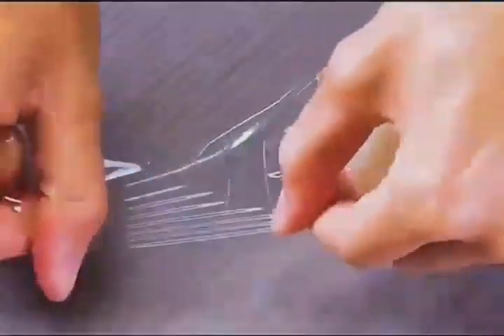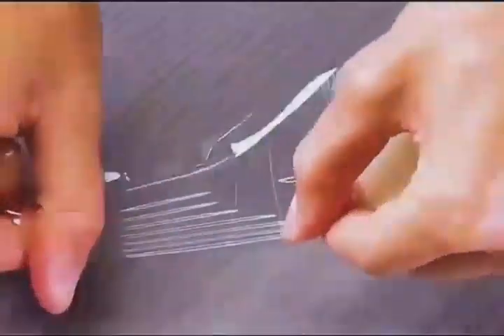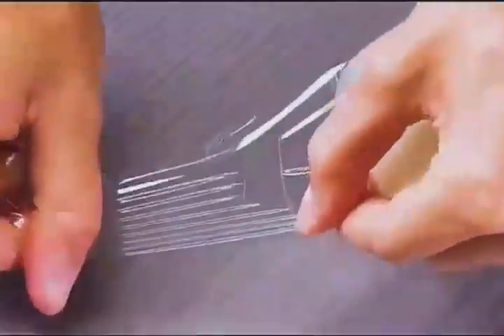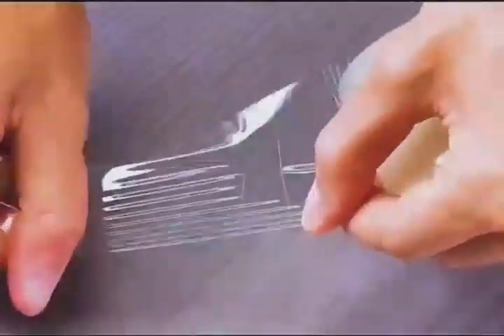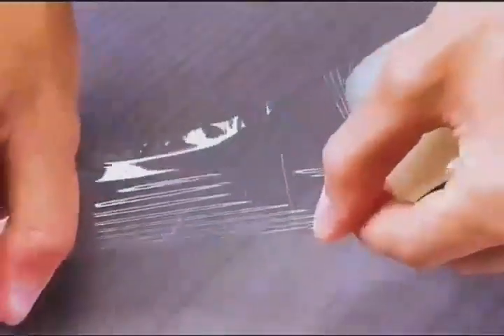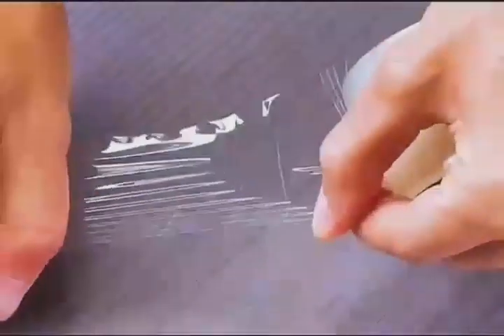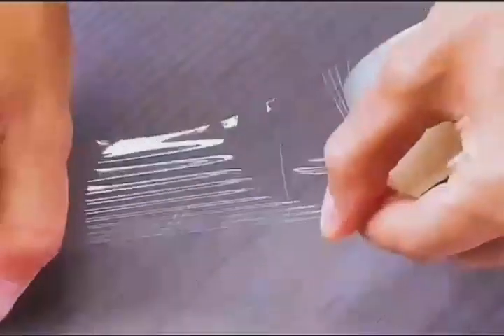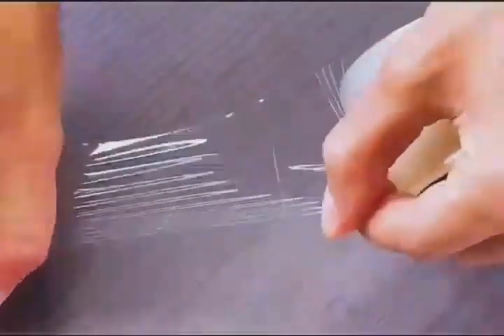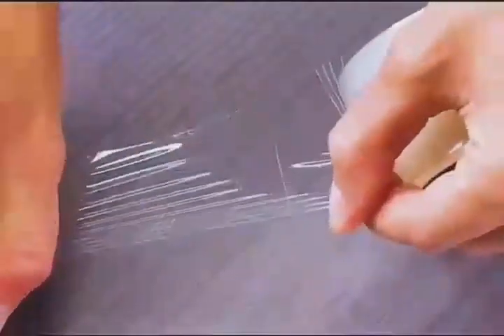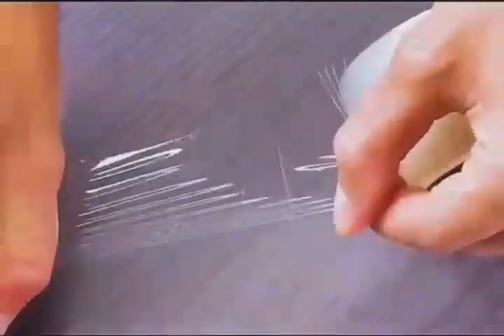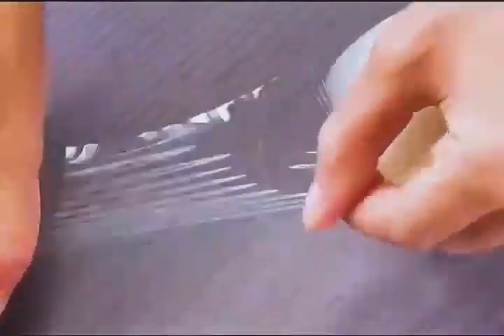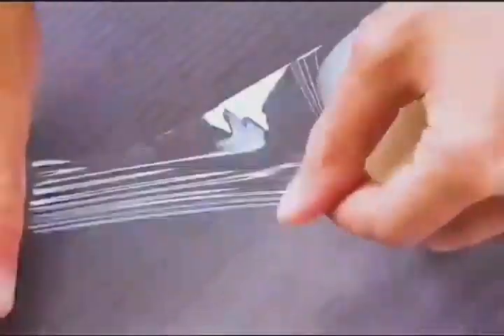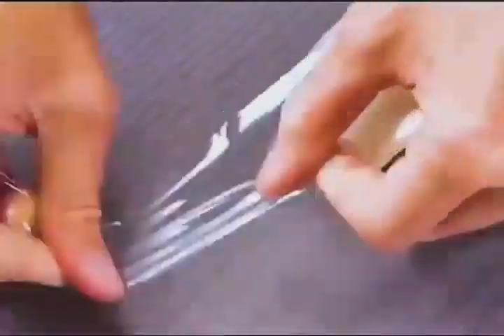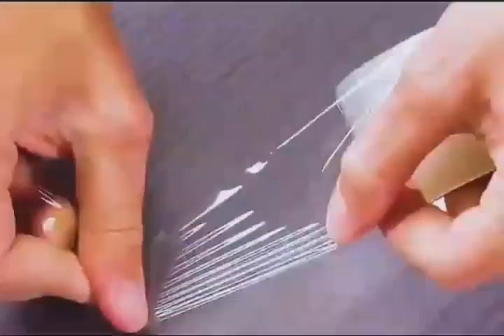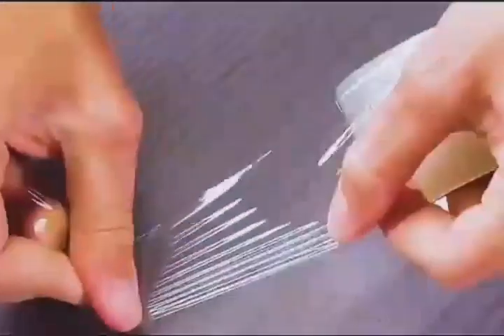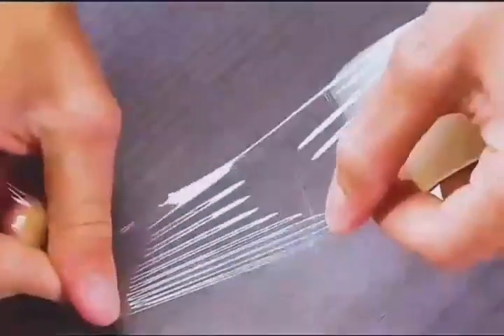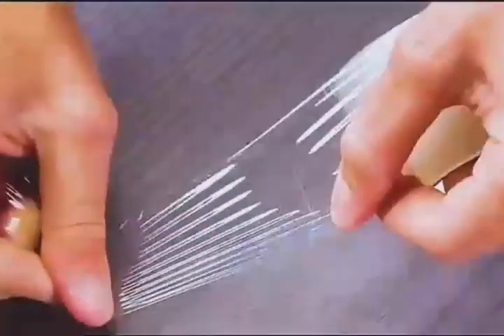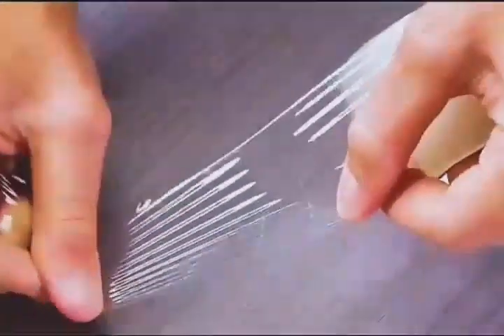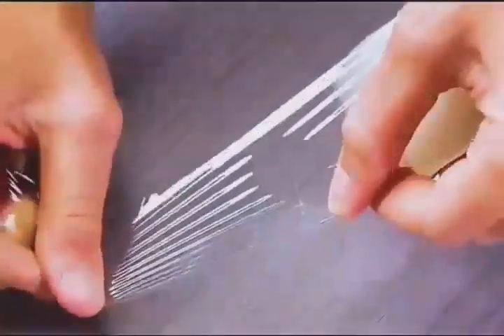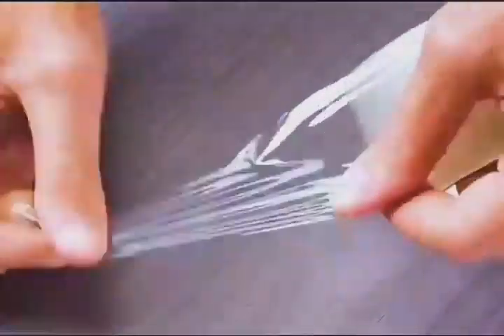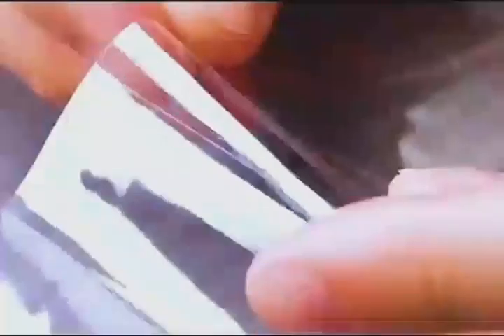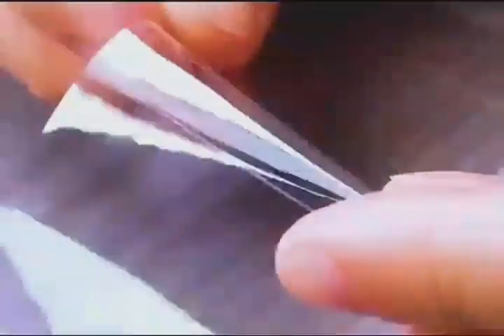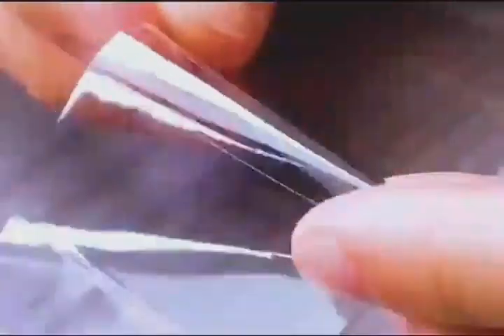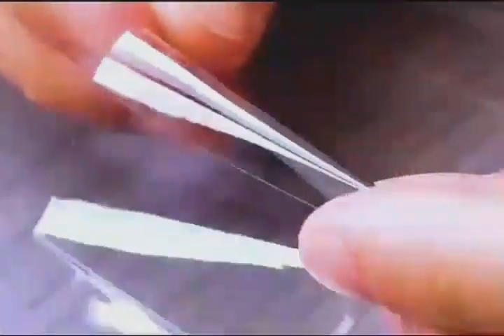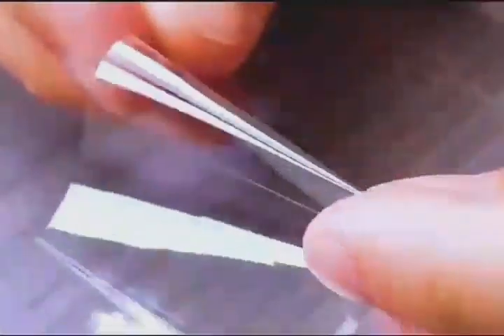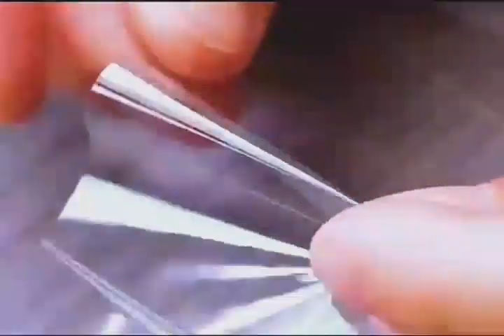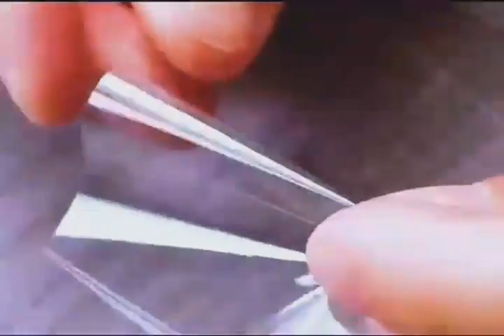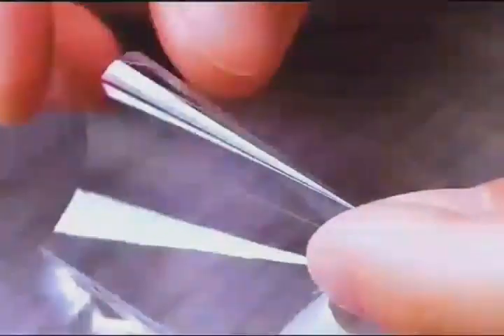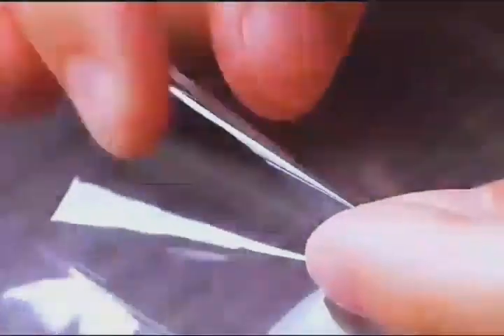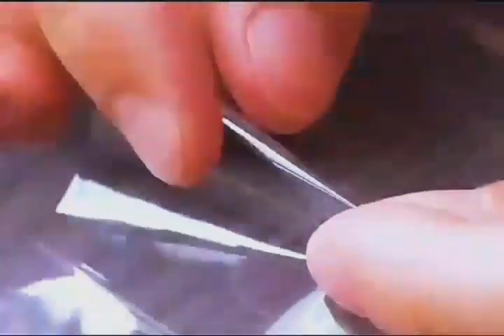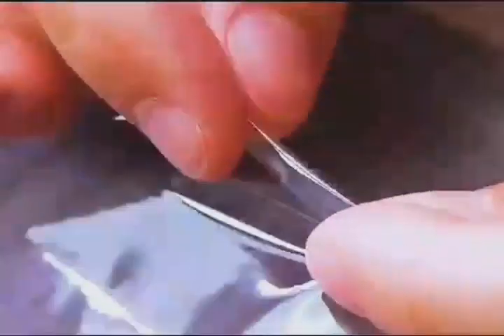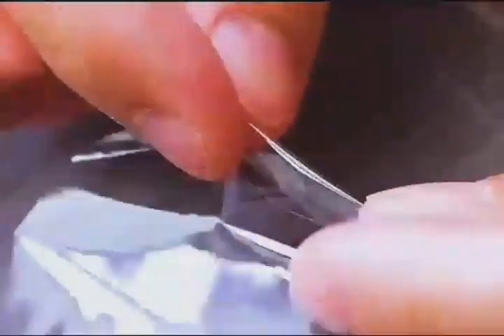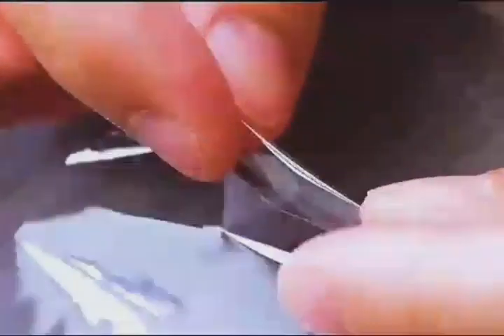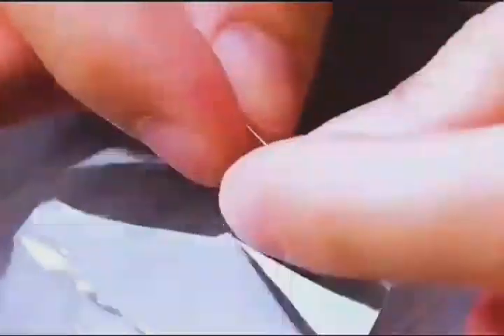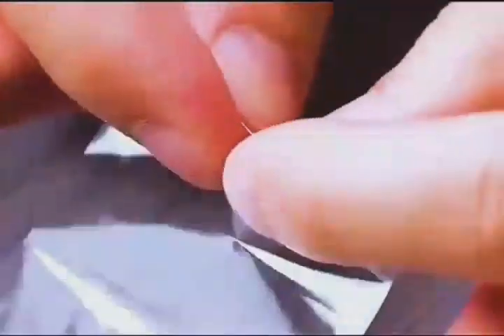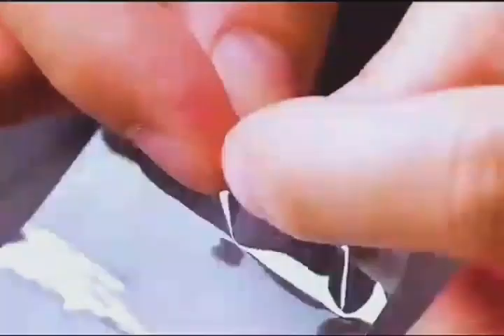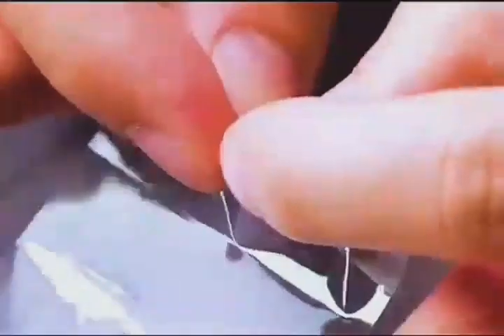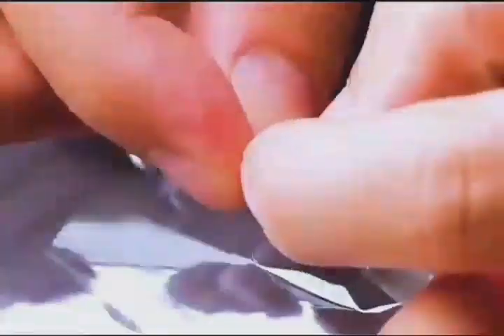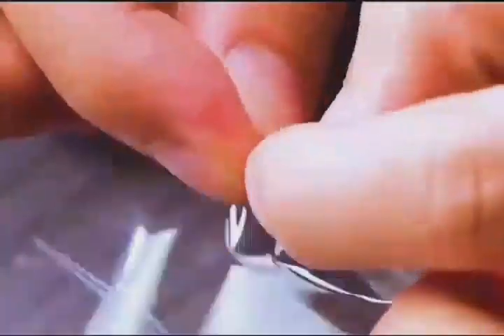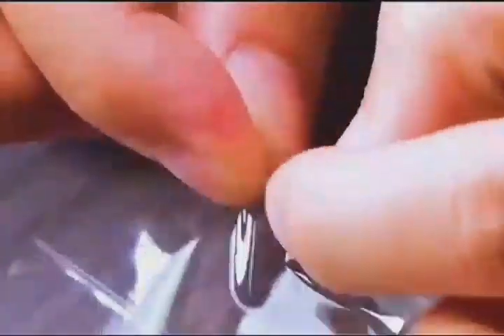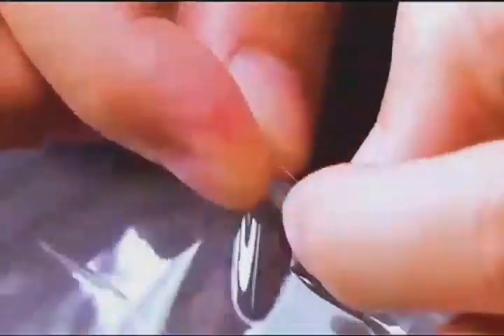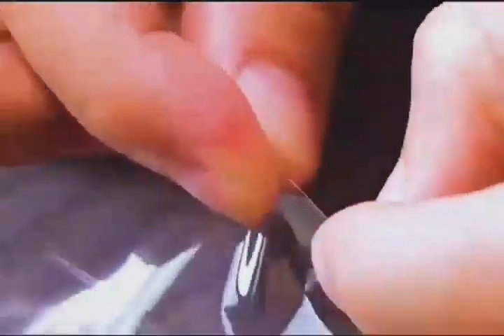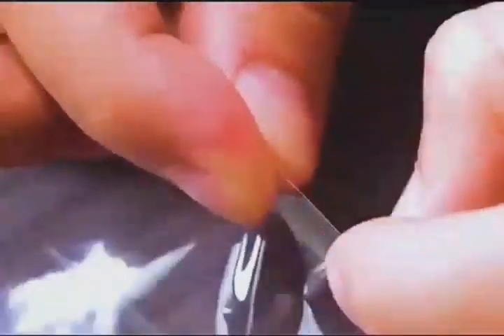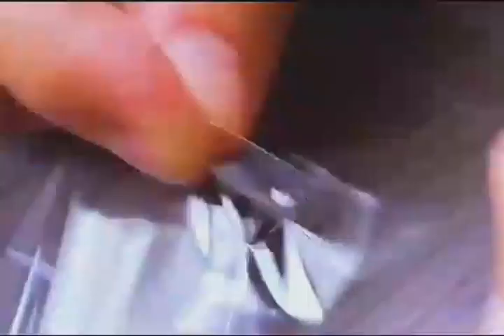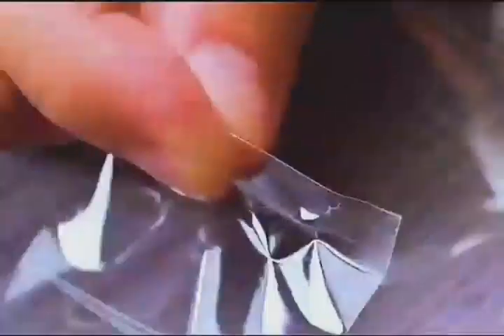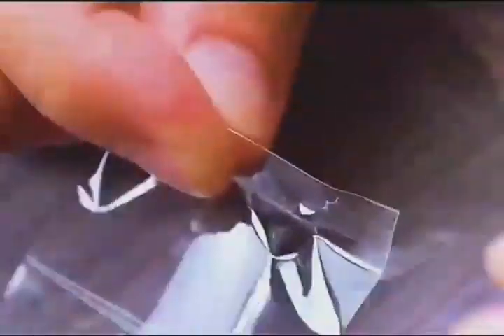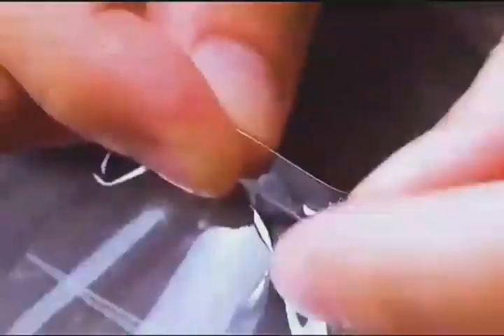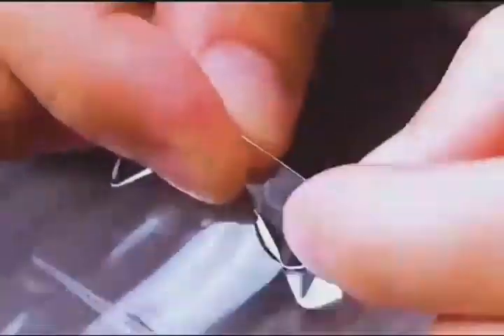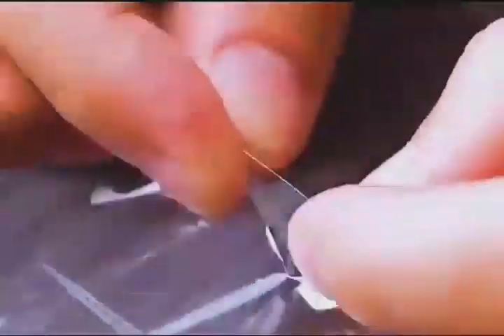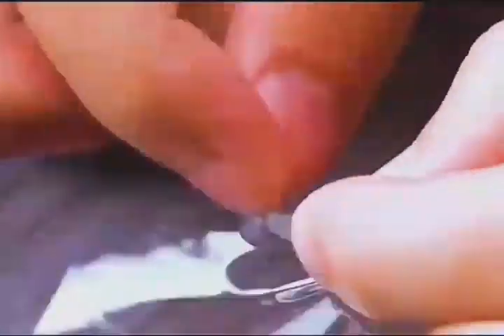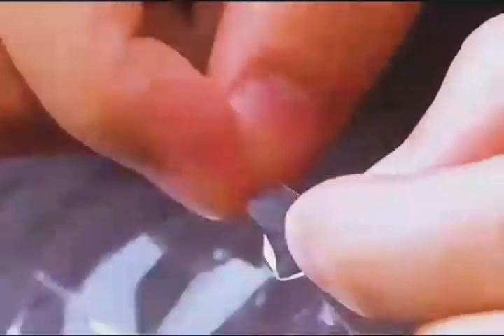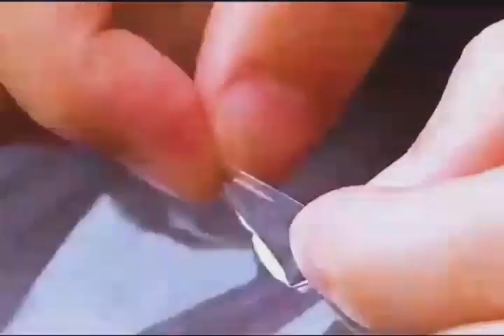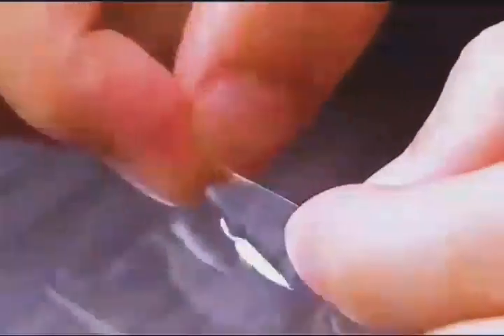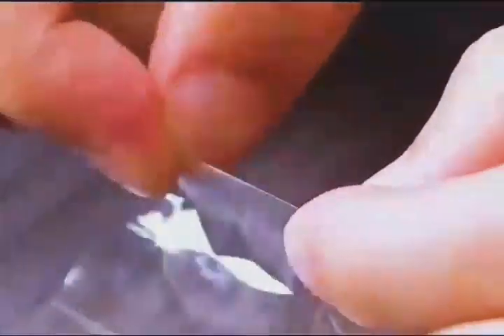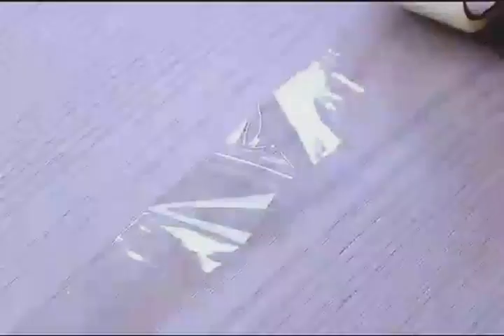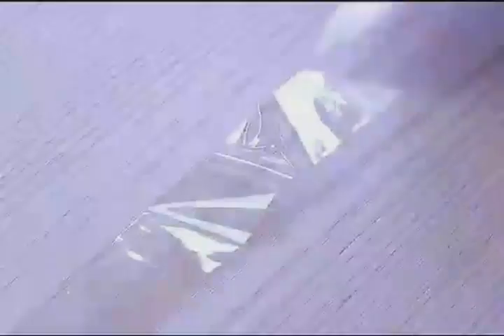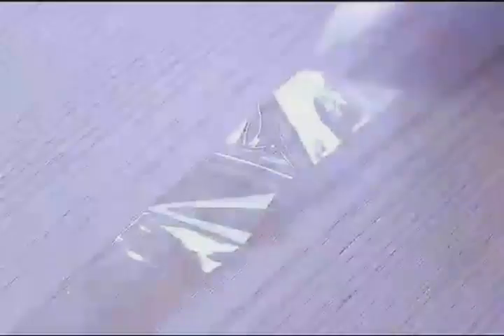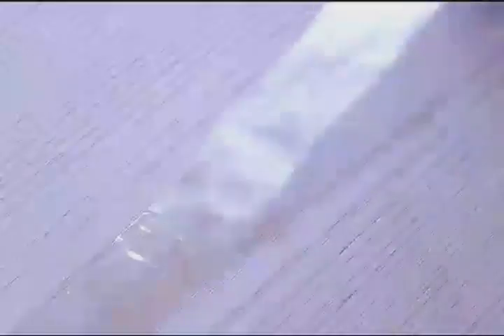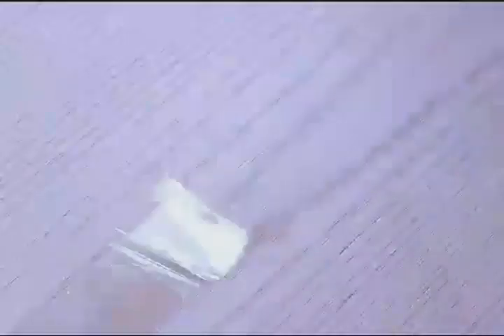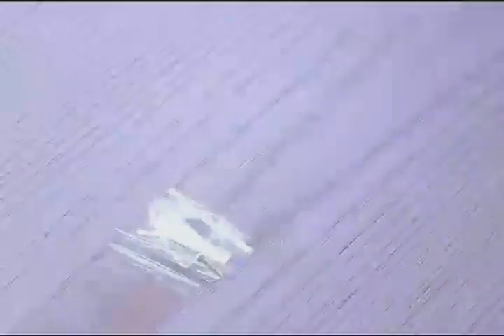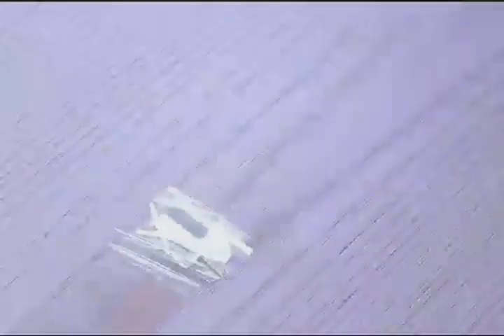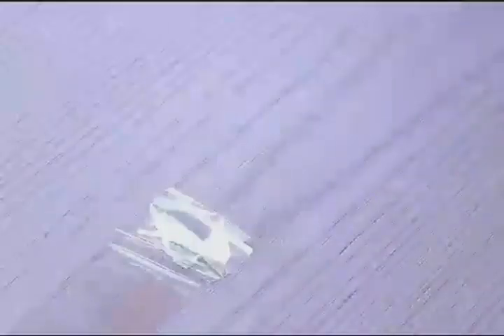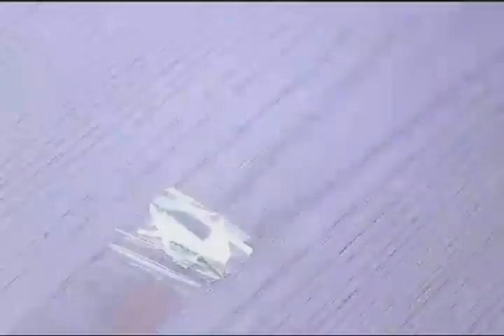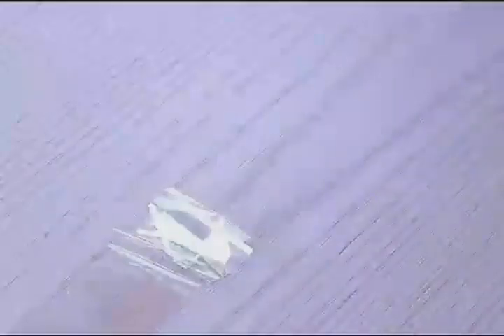Can't tear tape without scissors? Fold it in half a few times and pull it with force. The tape will automatically break.